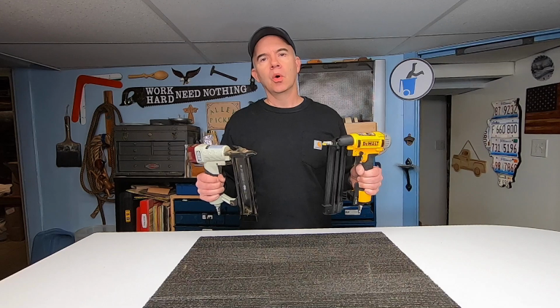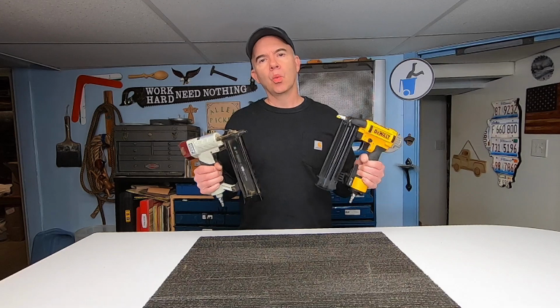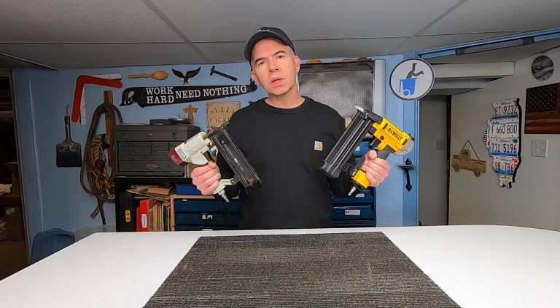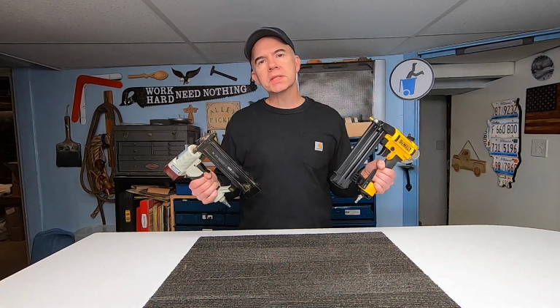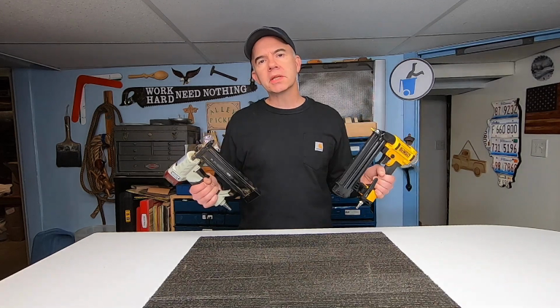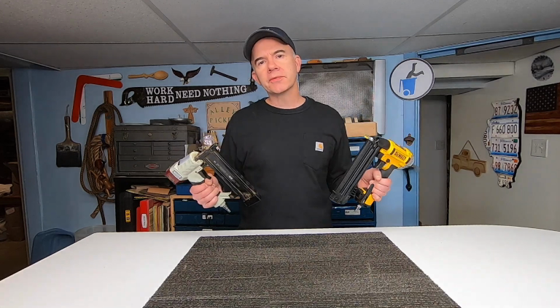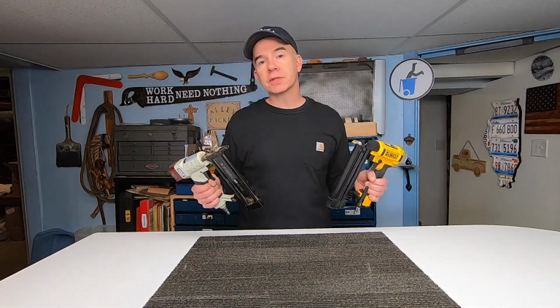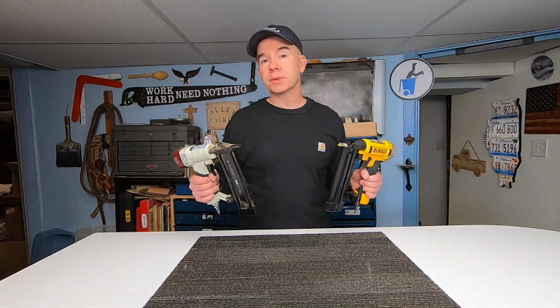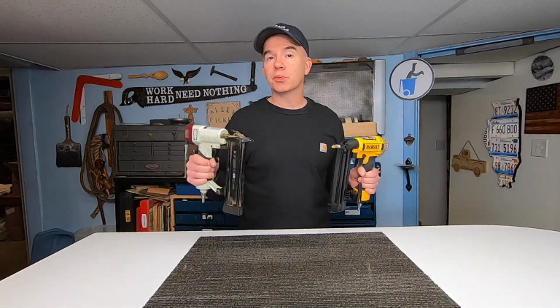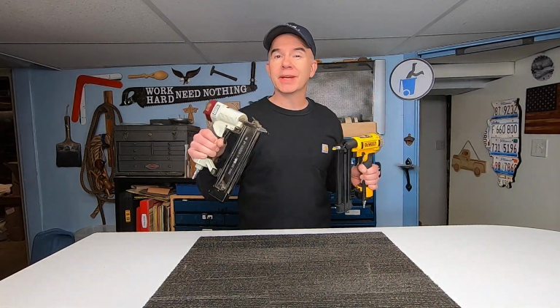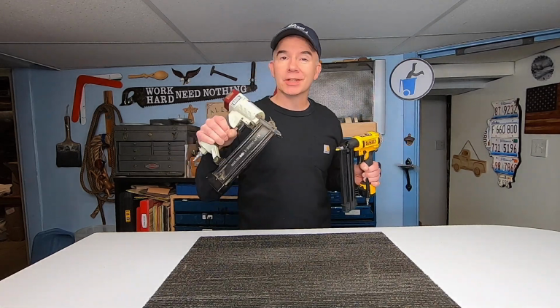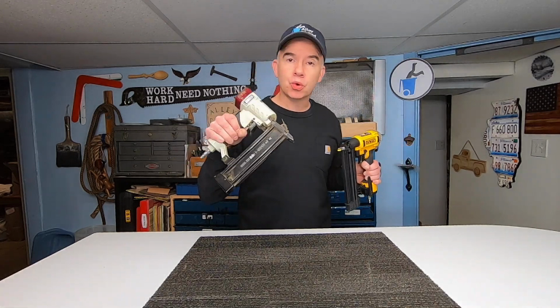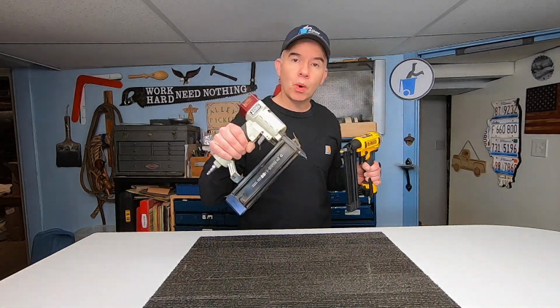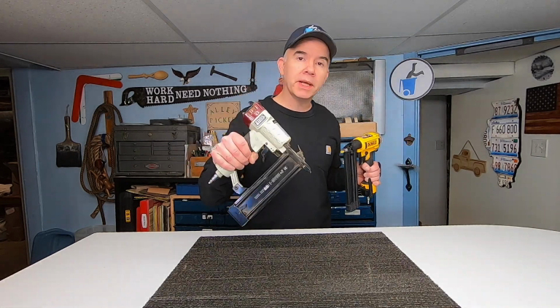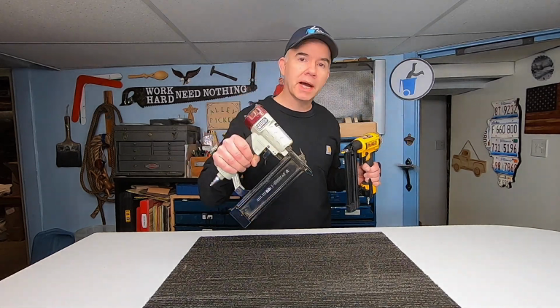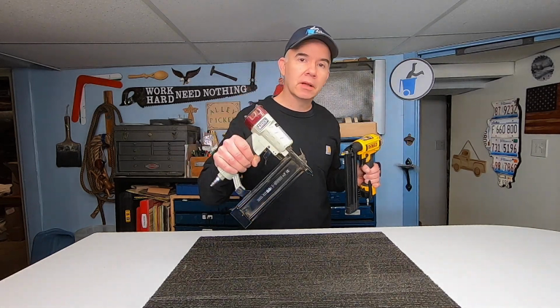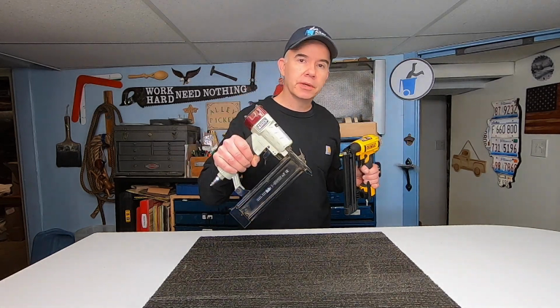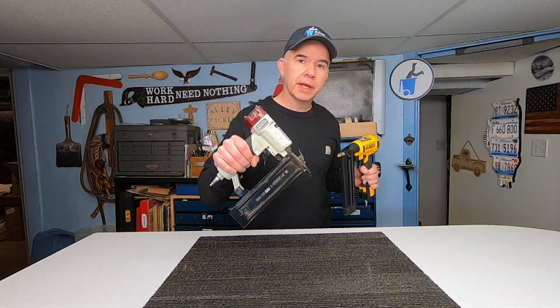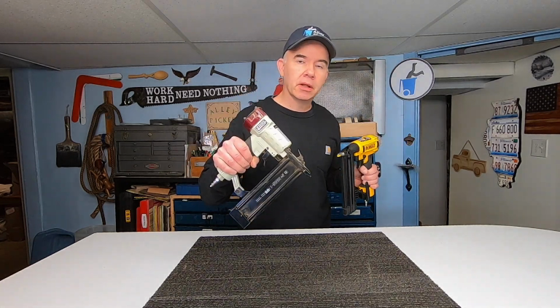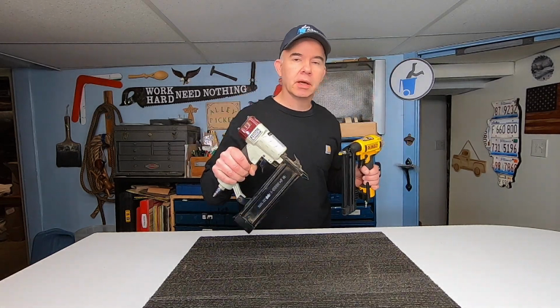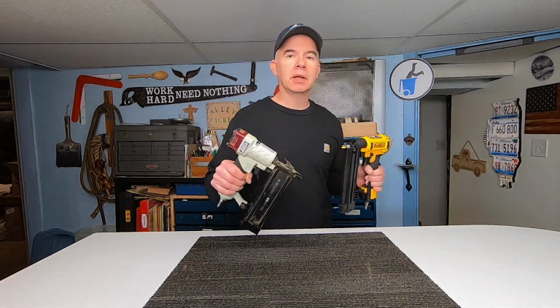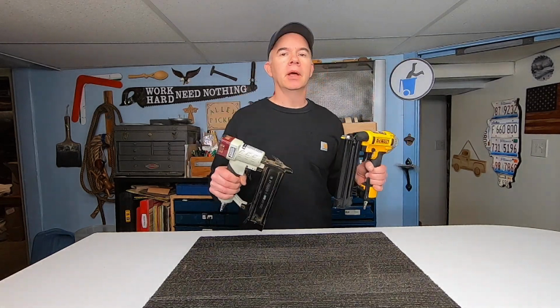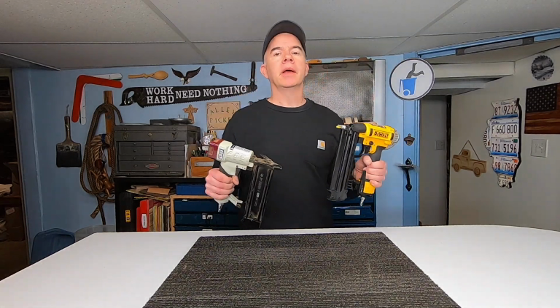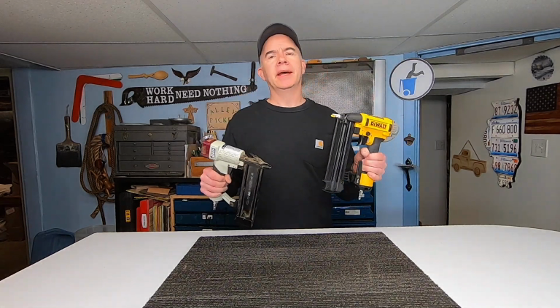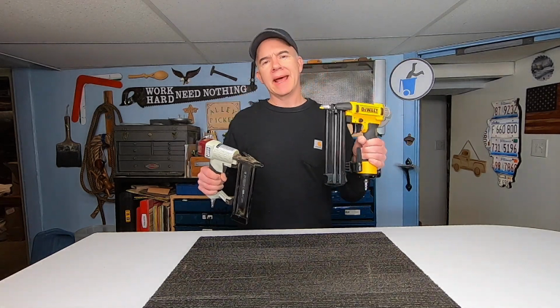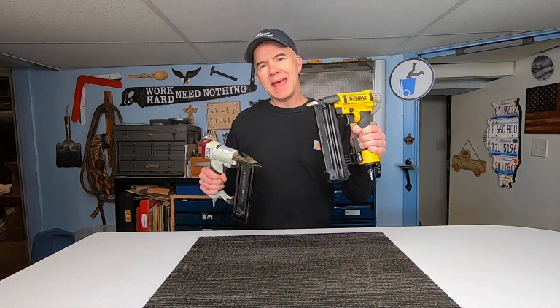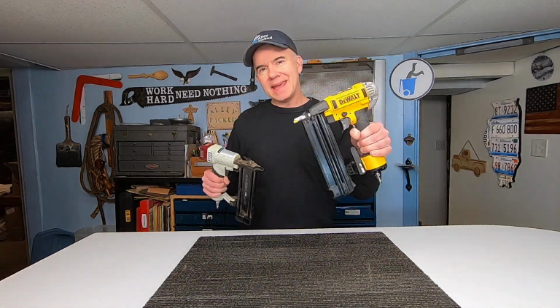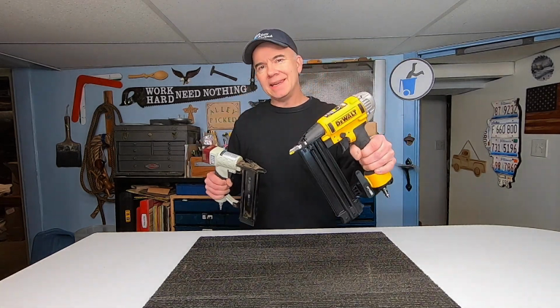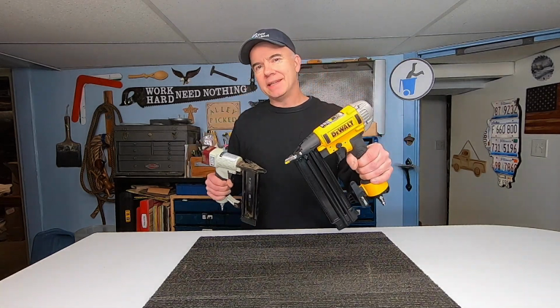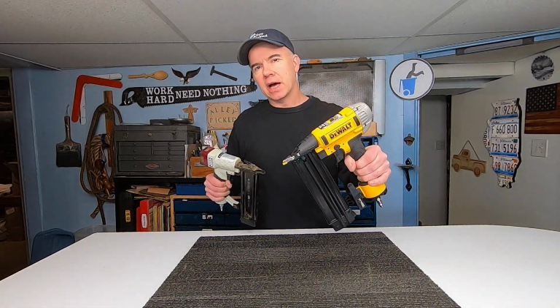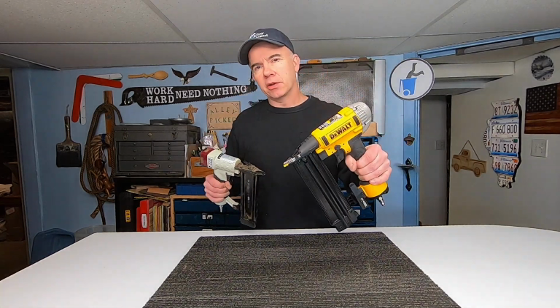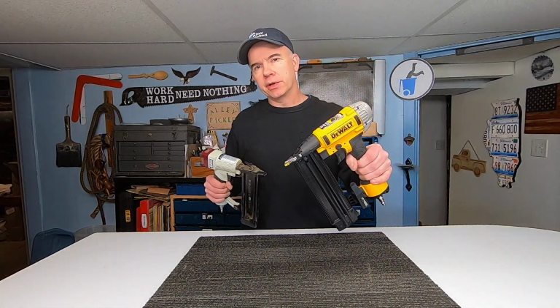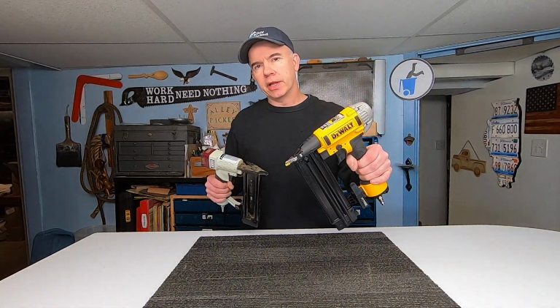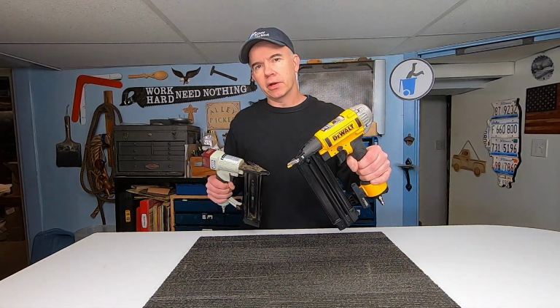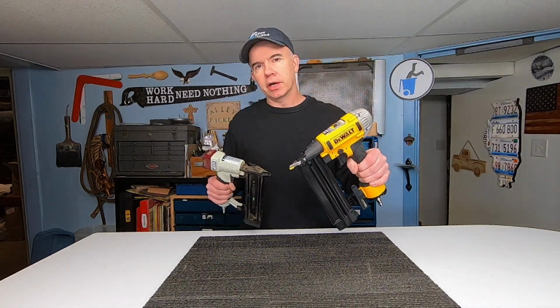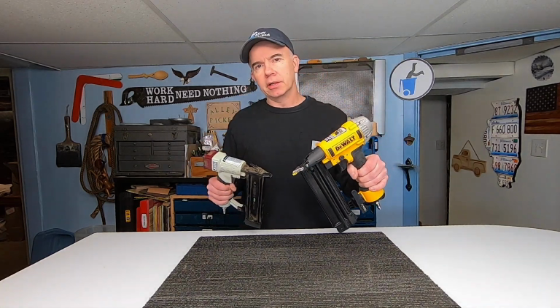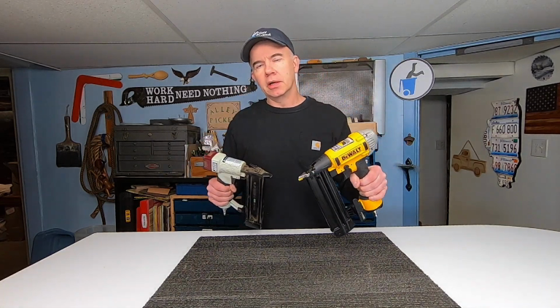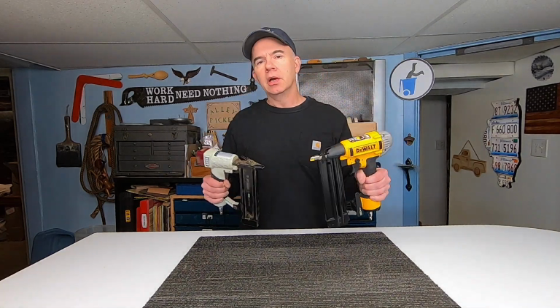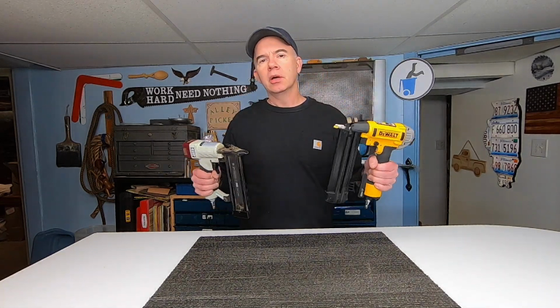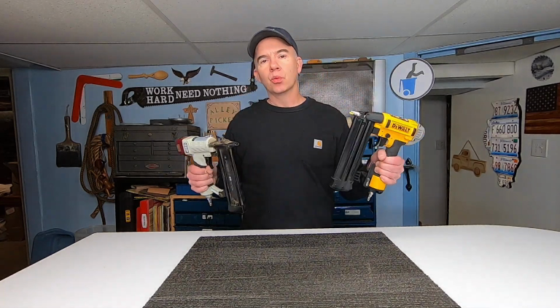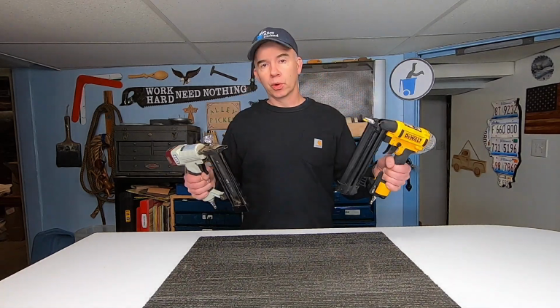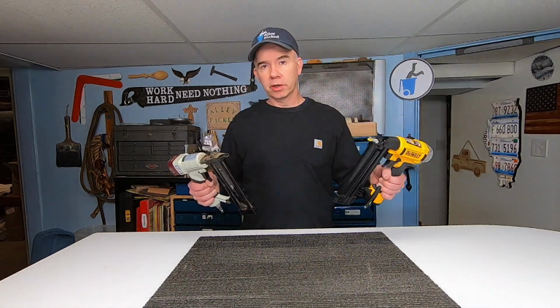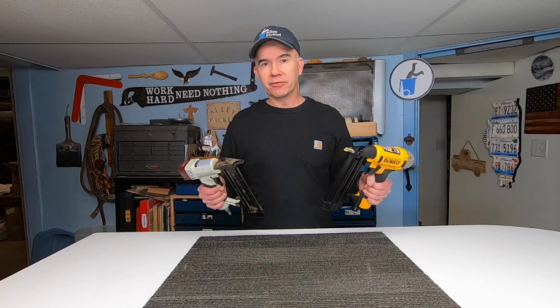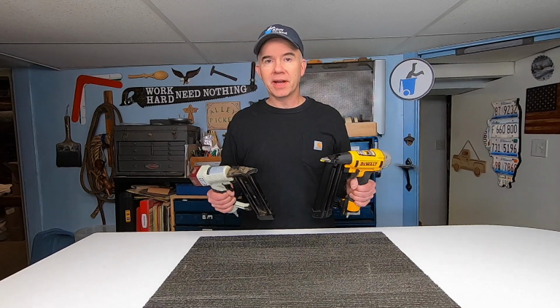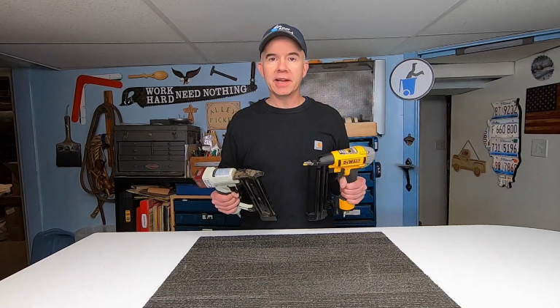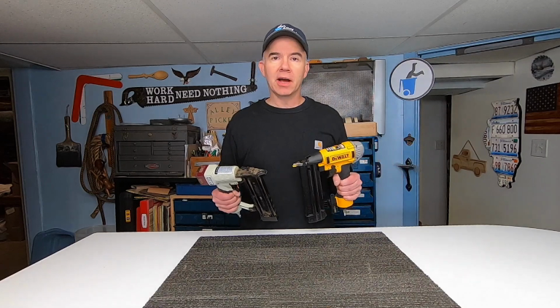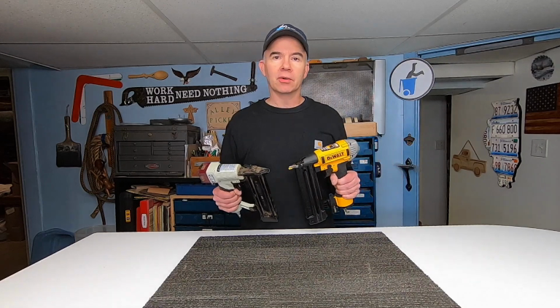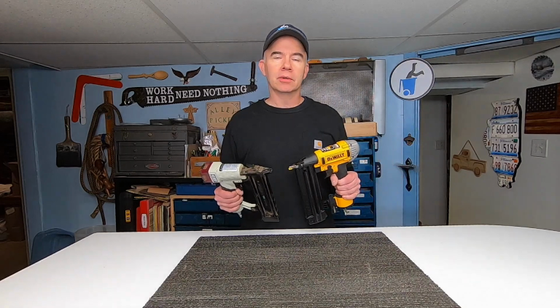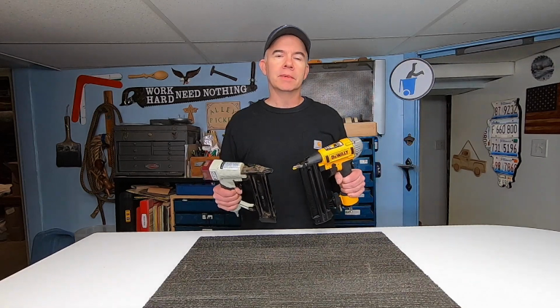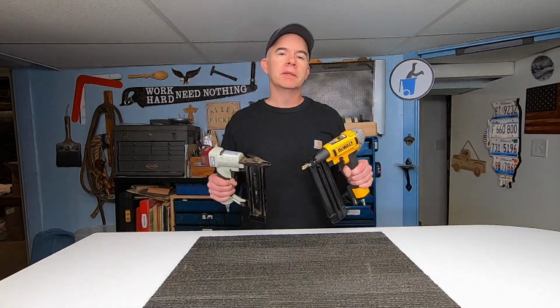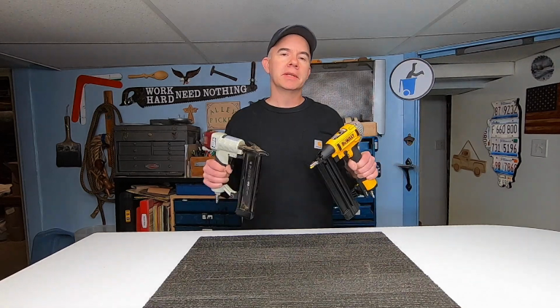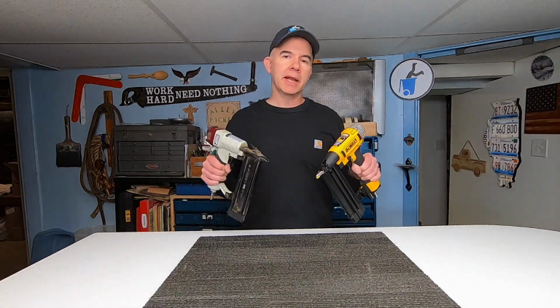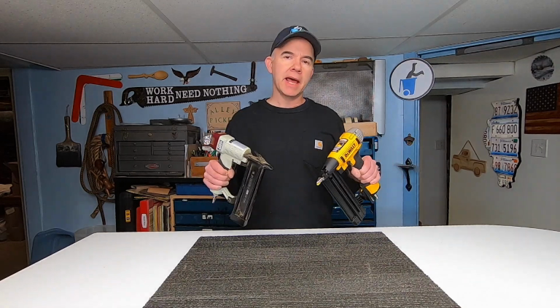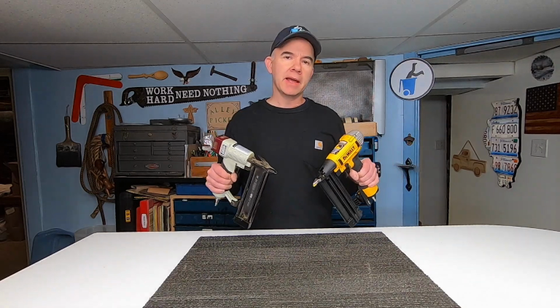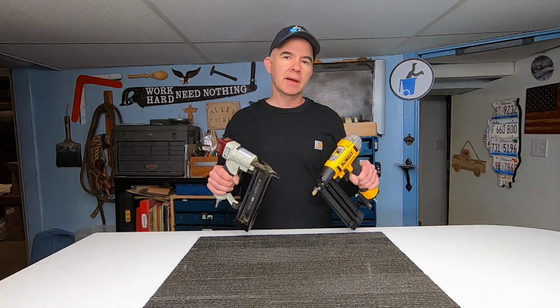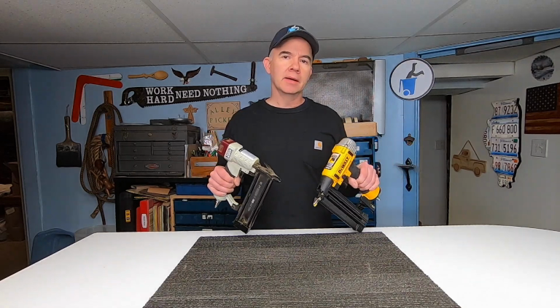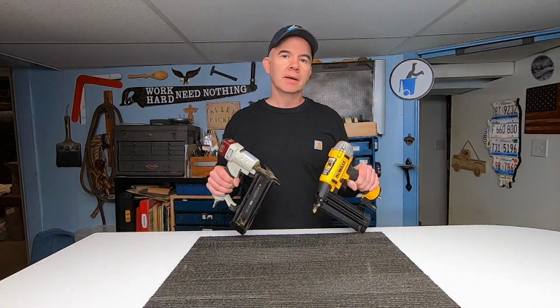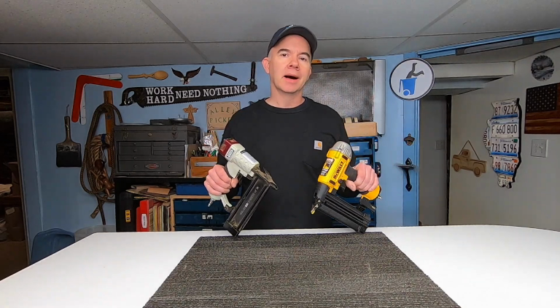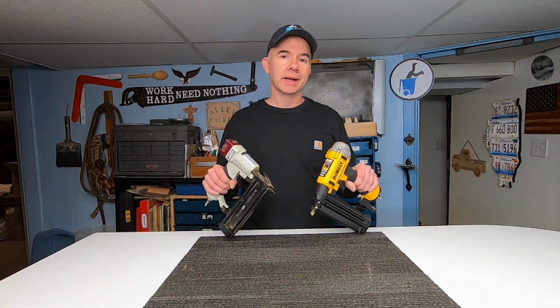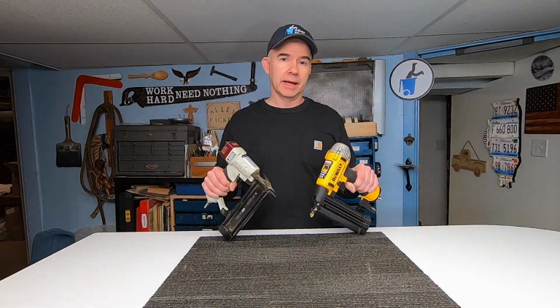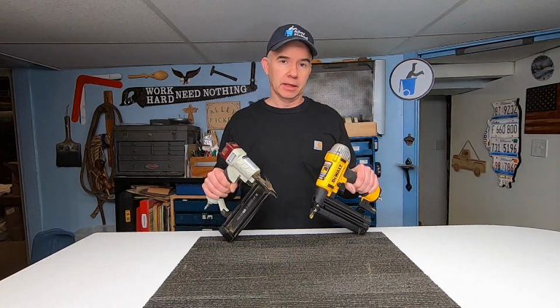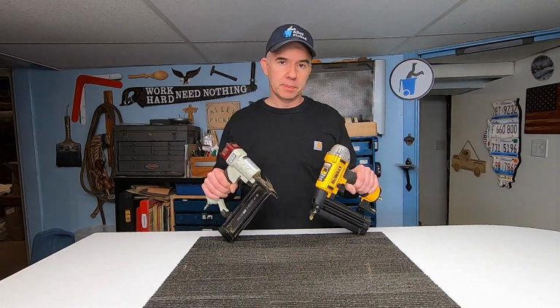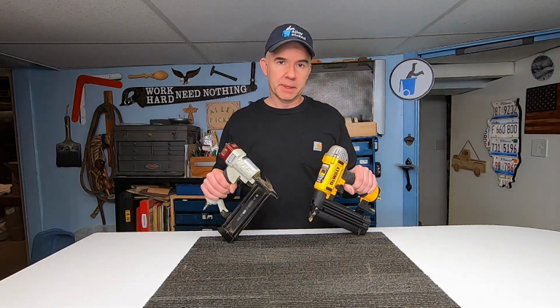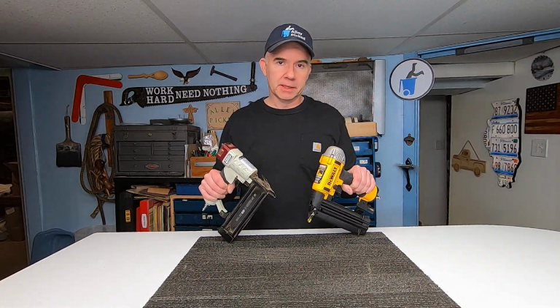What's the difference between a $20 nail gun and an $80 nail gun? We're going to find out today on Alley Picked.